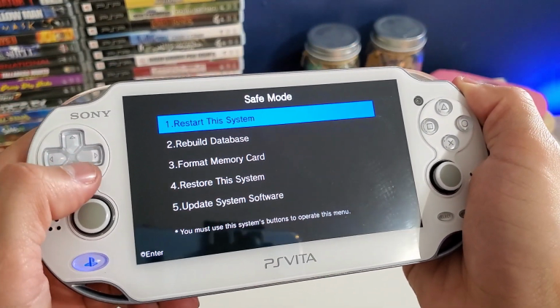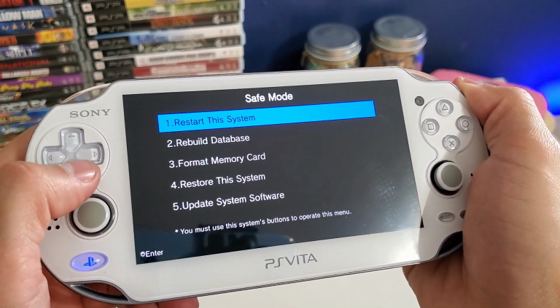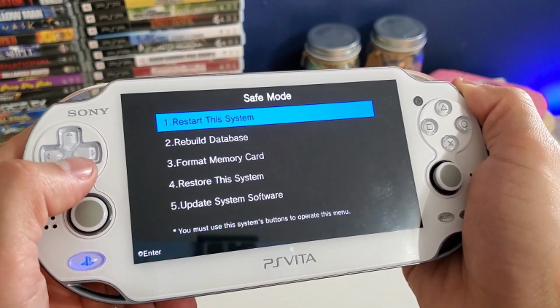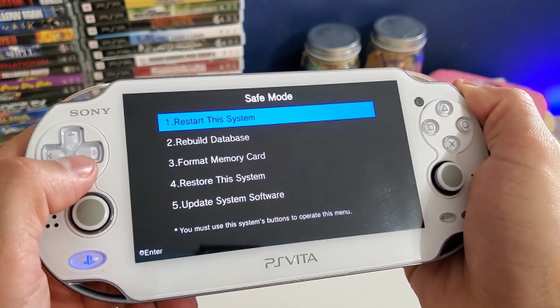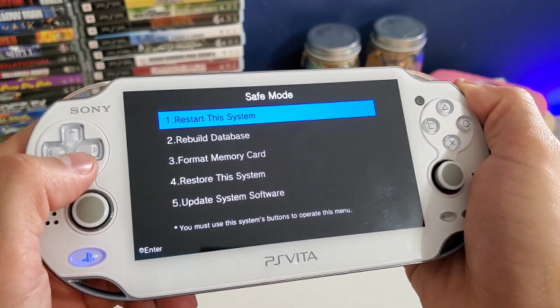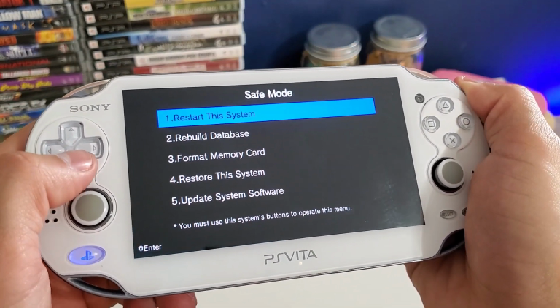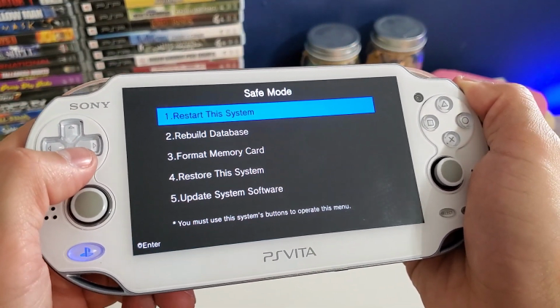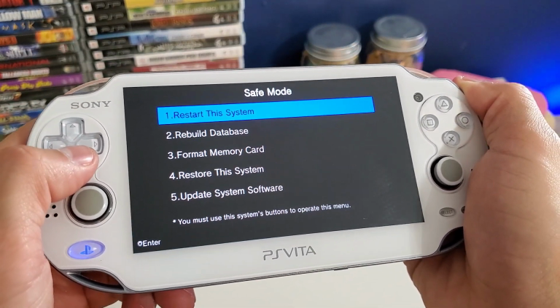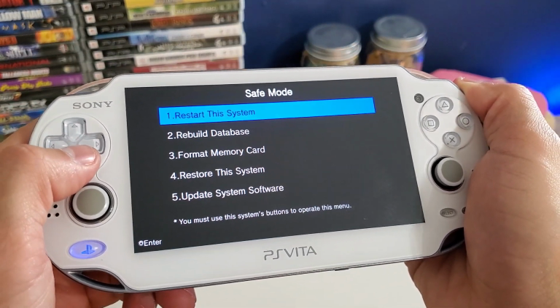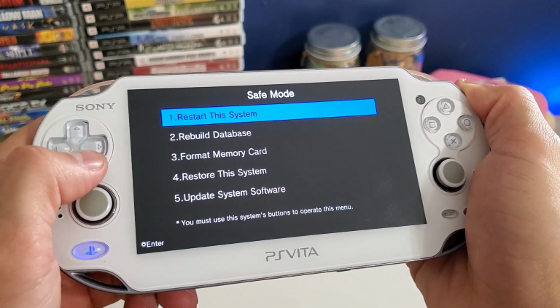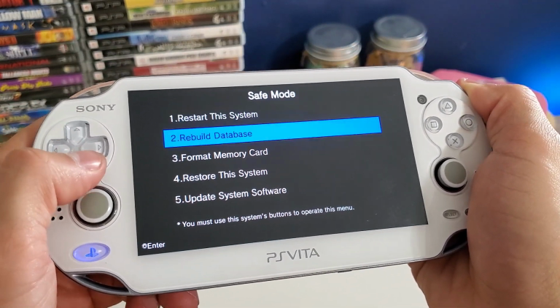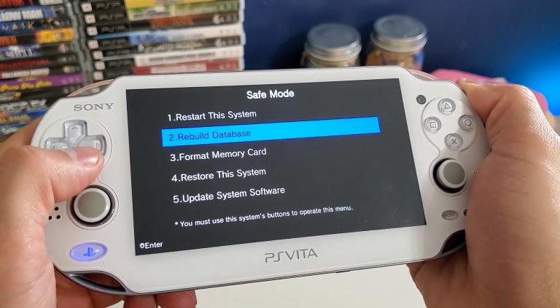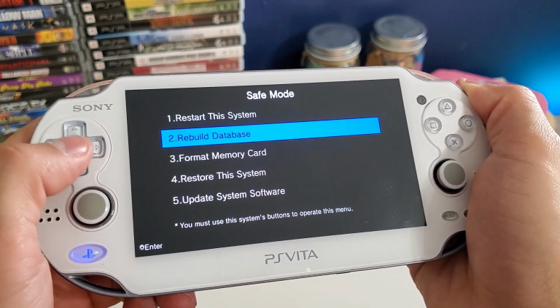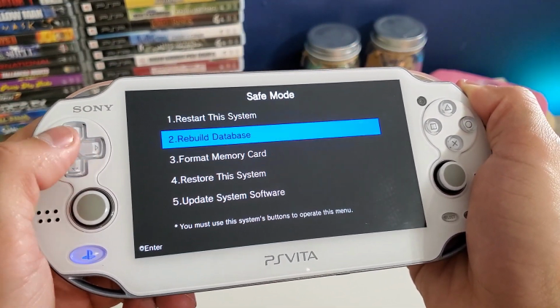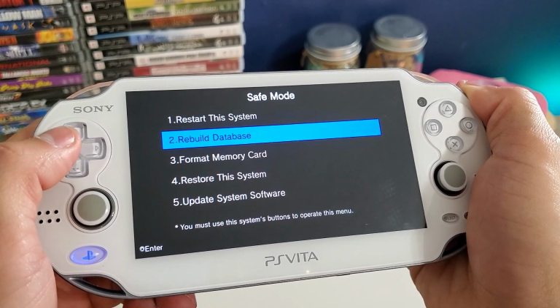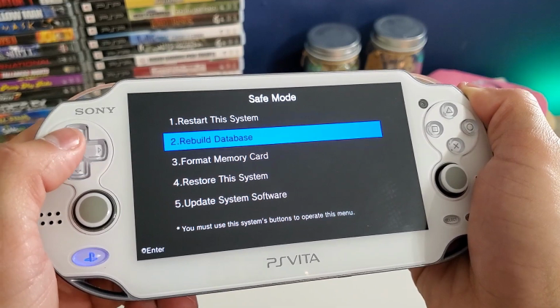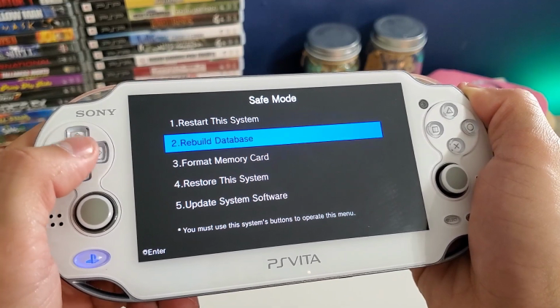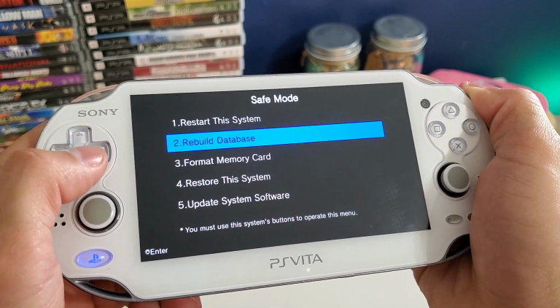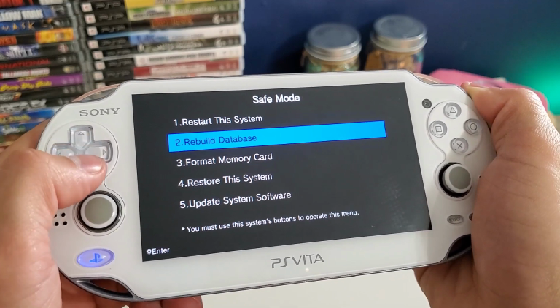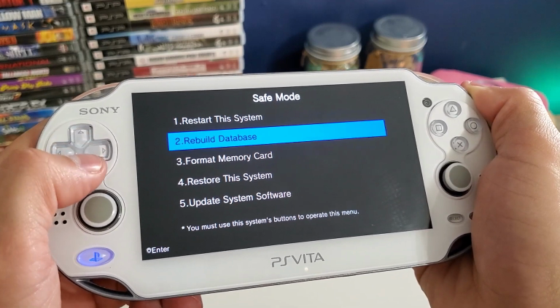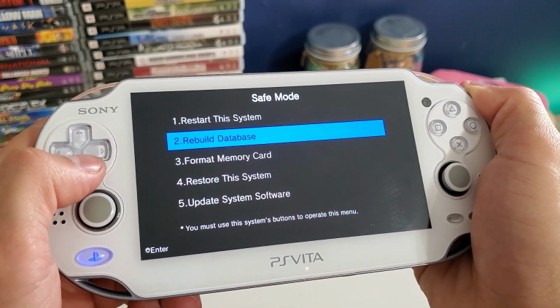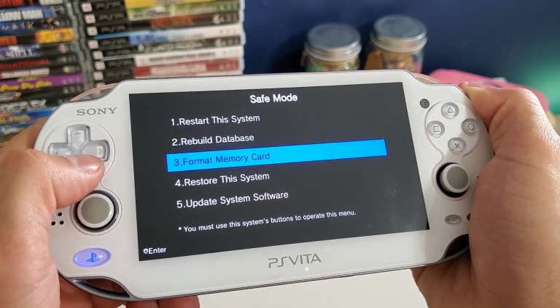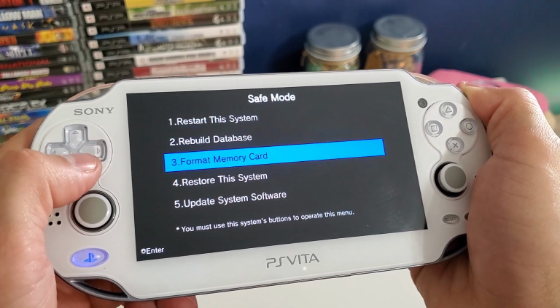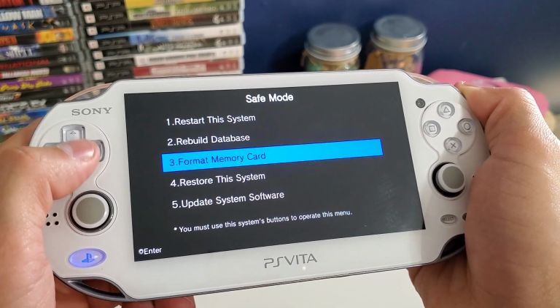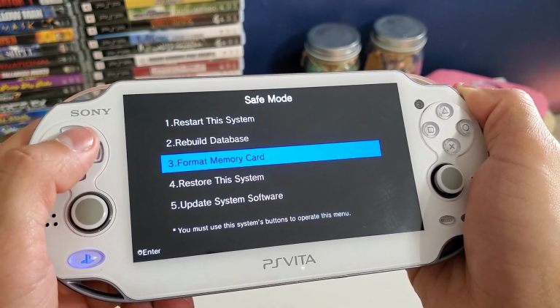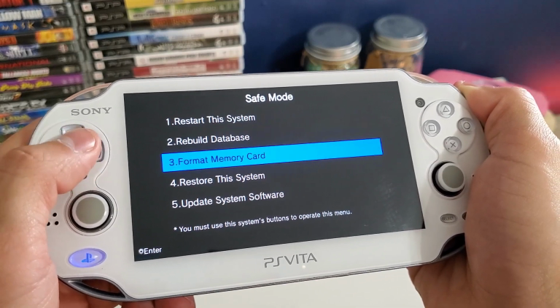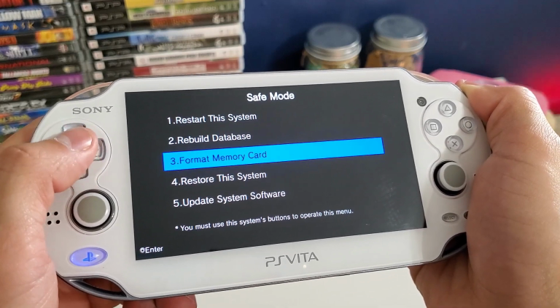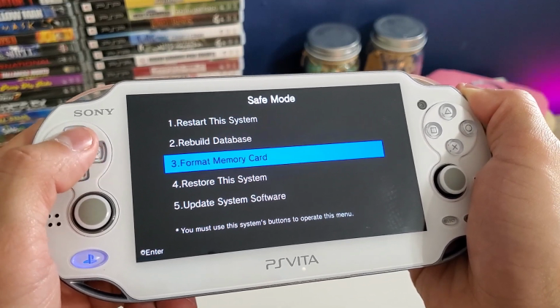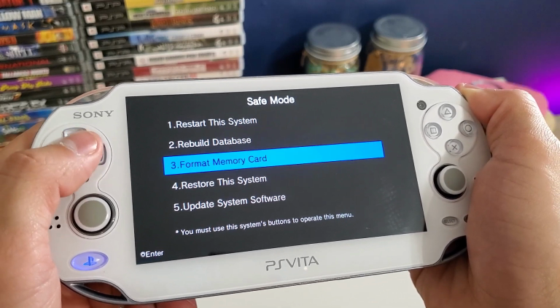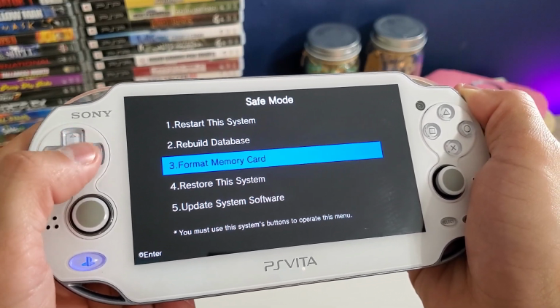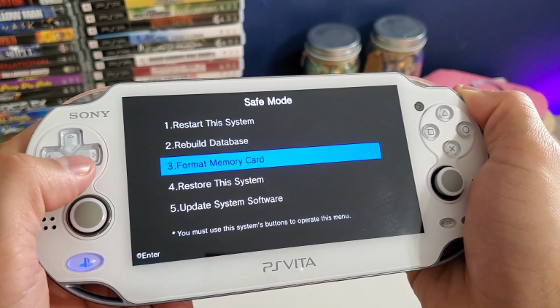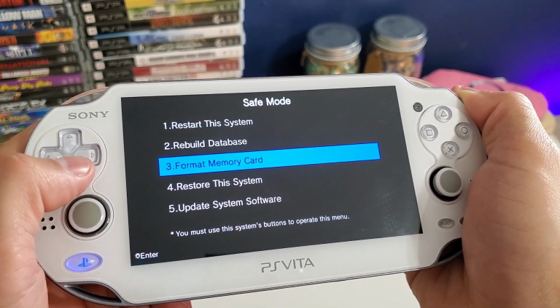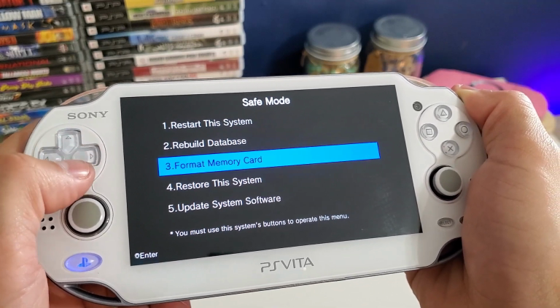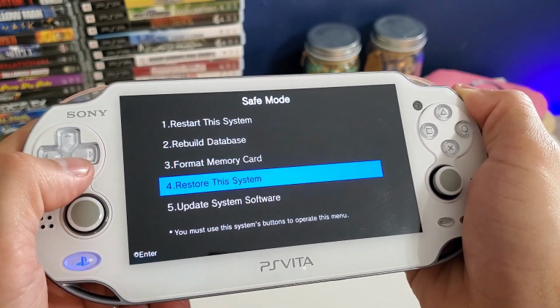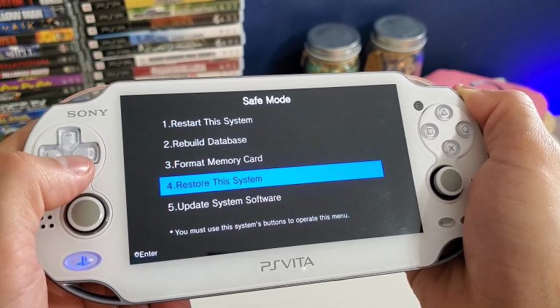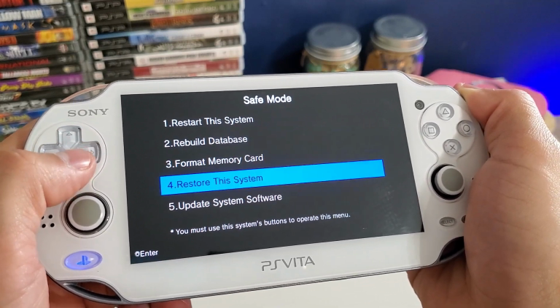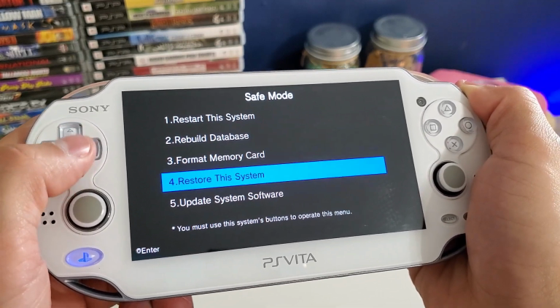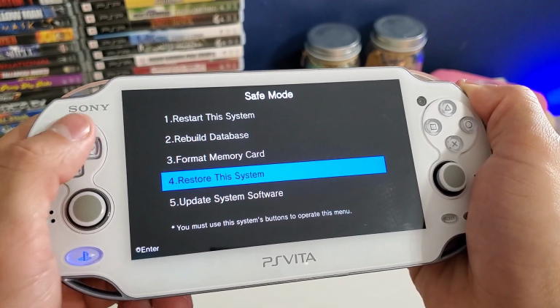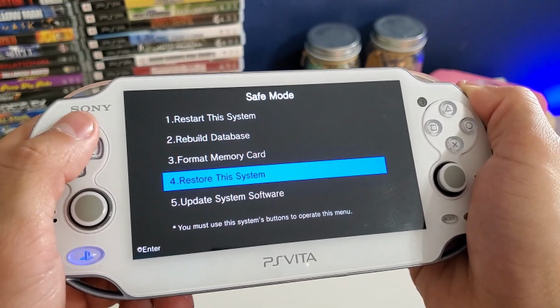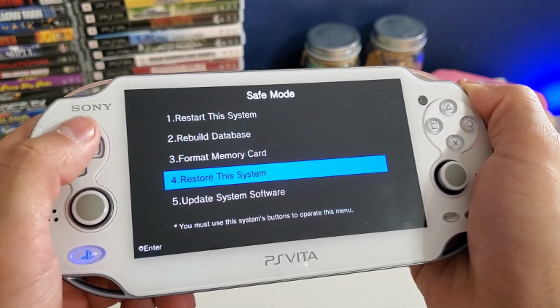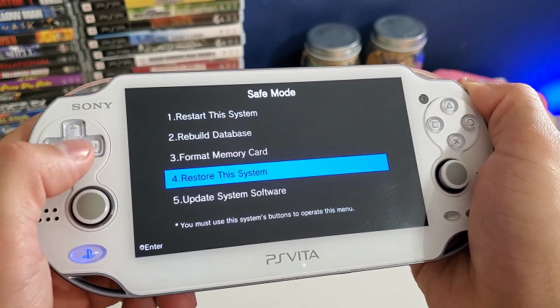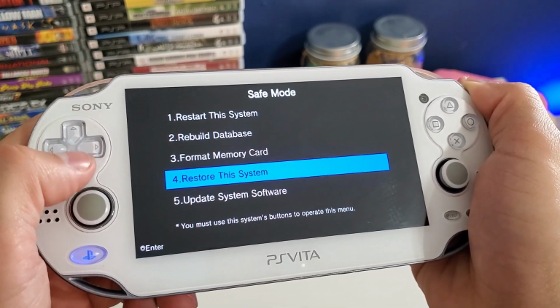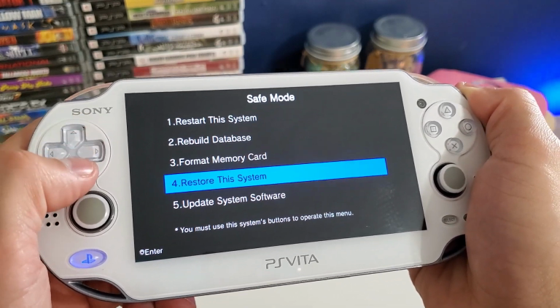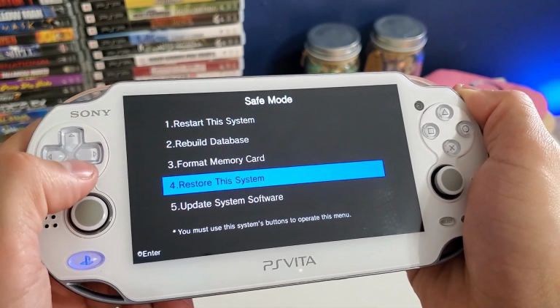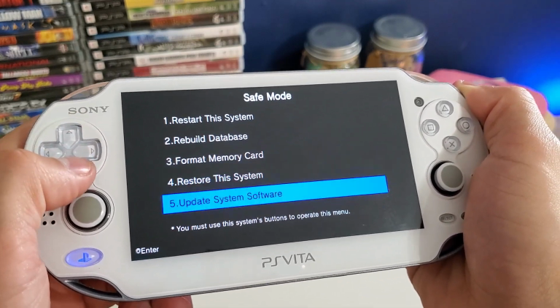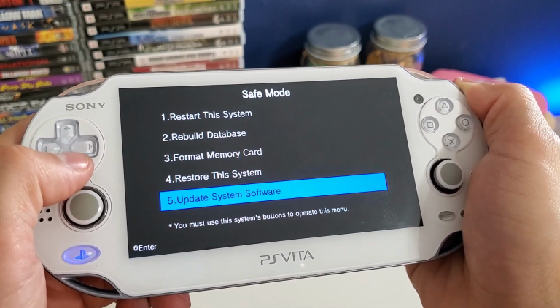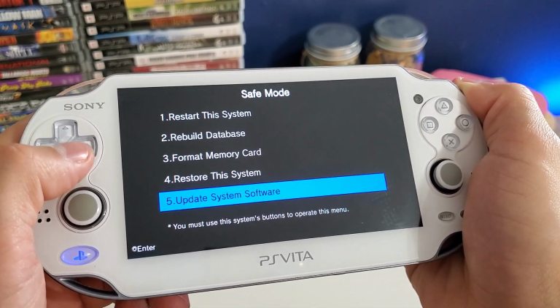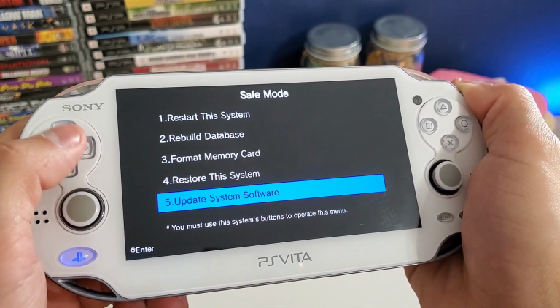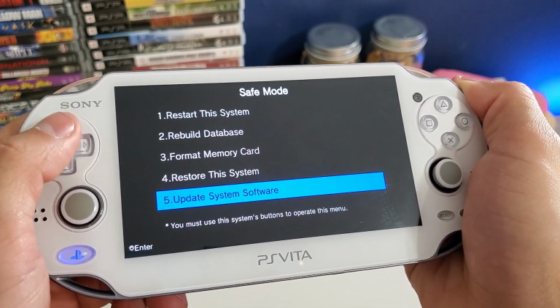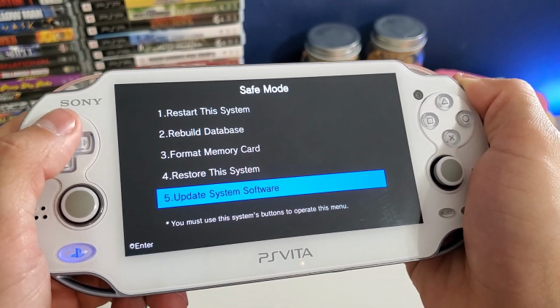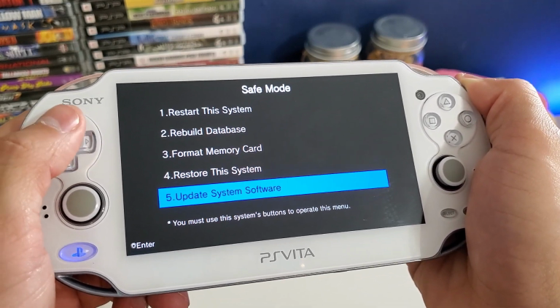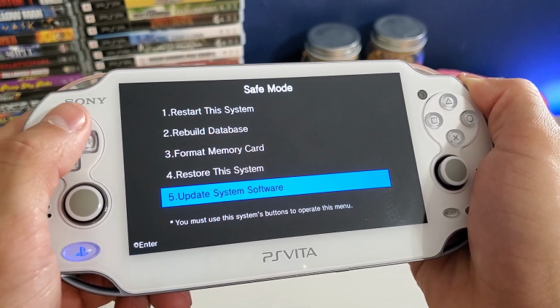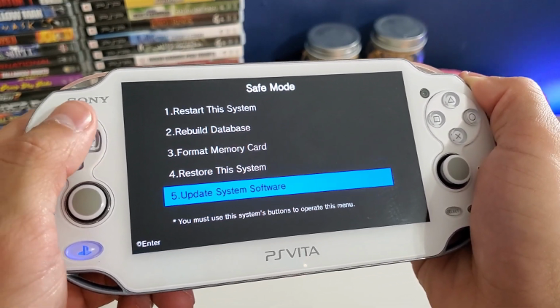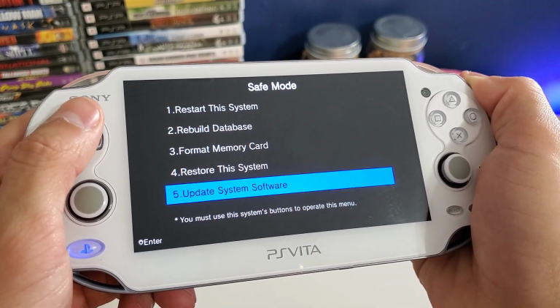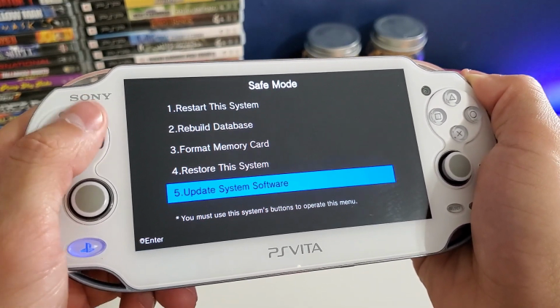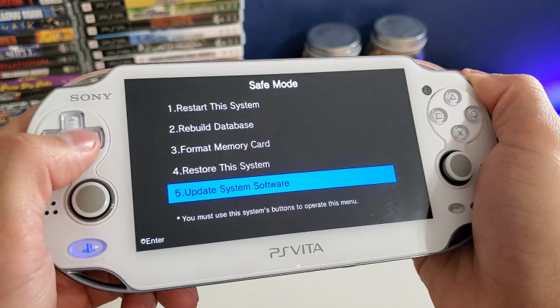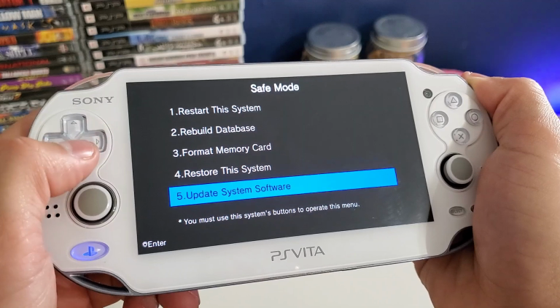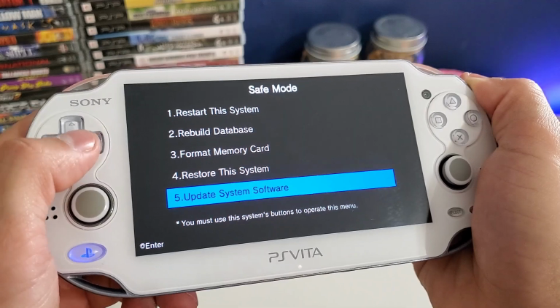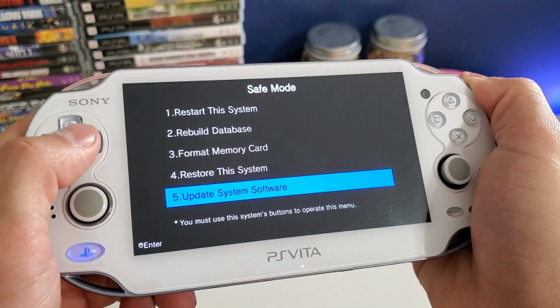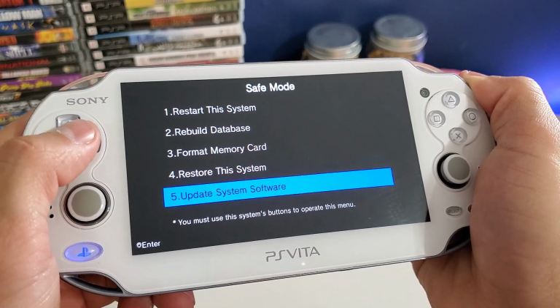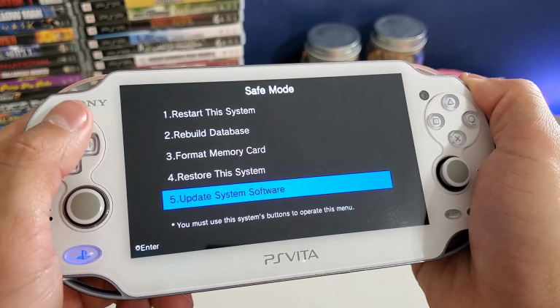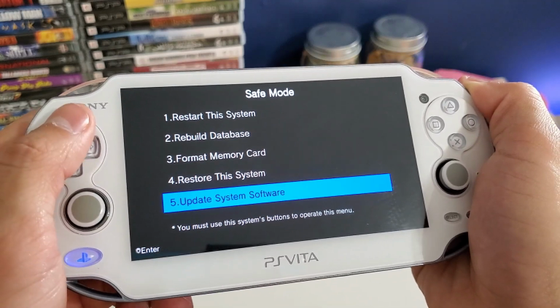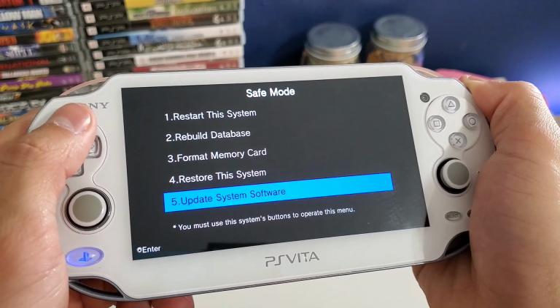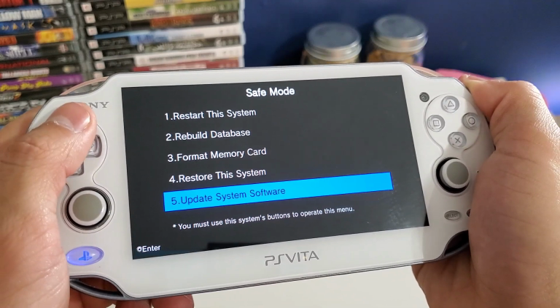The 5 options are: restart the system, rebuild database, format memory card, restore the system, and update system software.